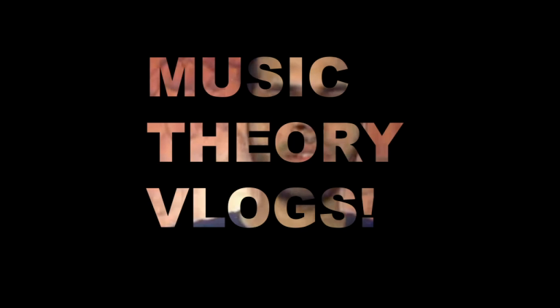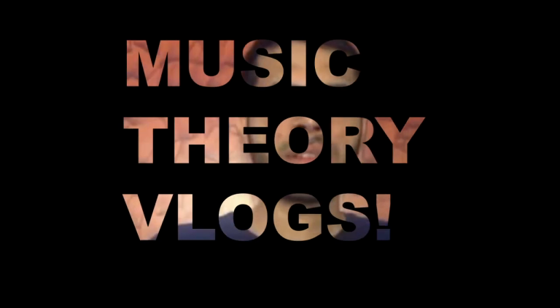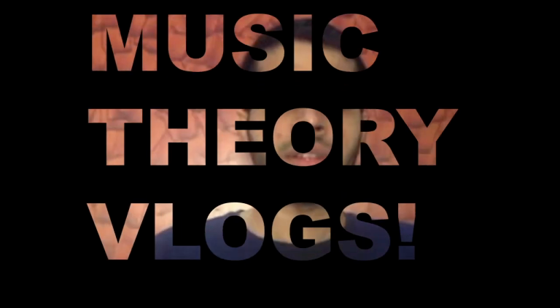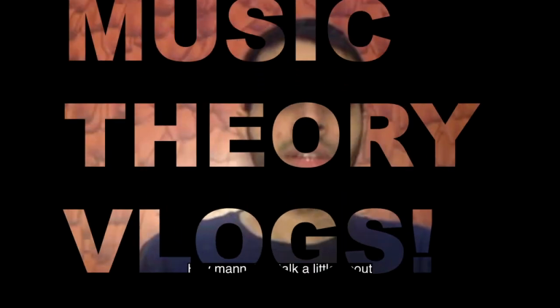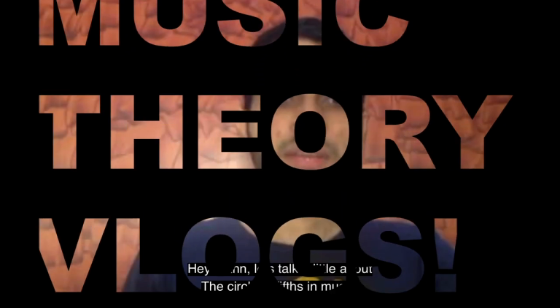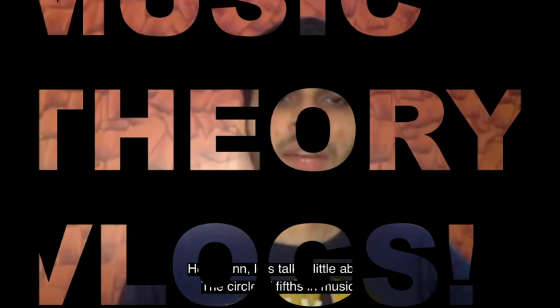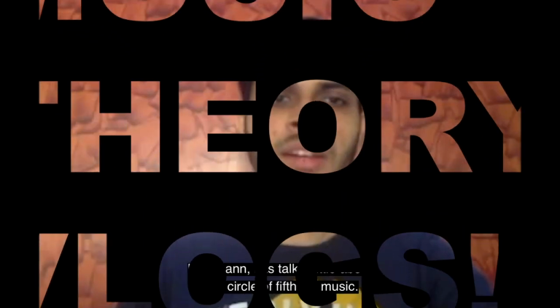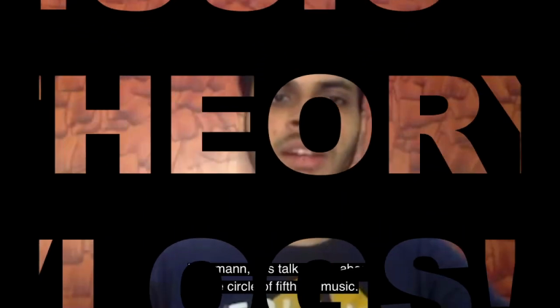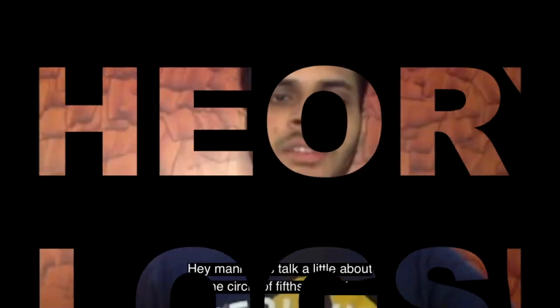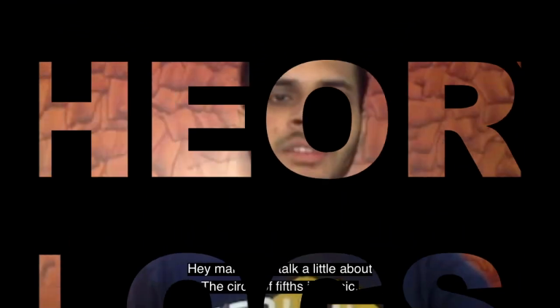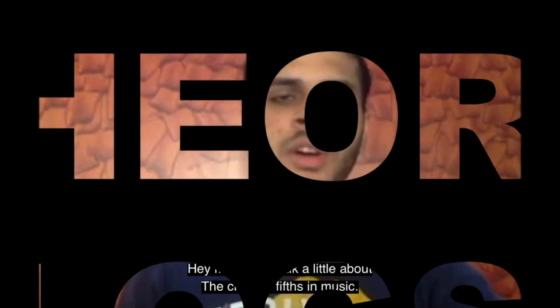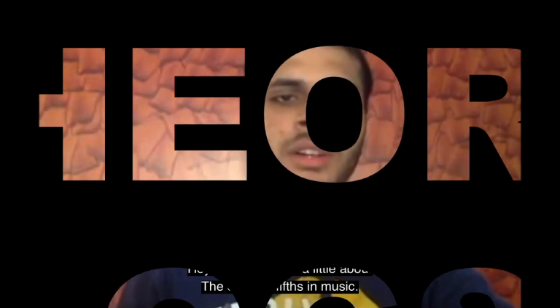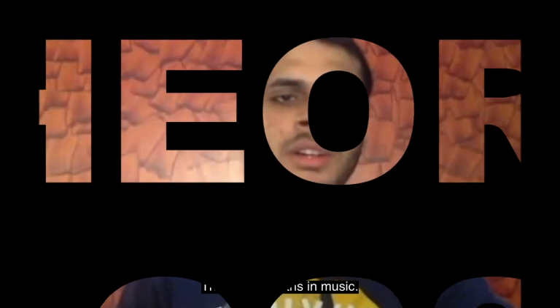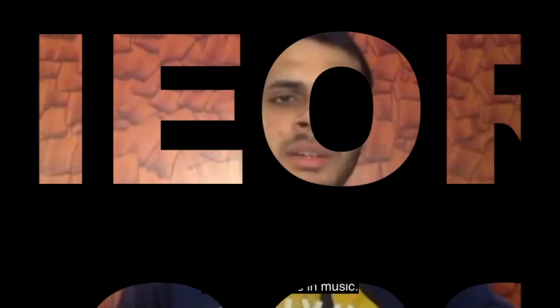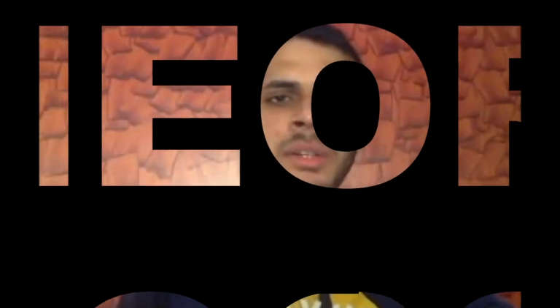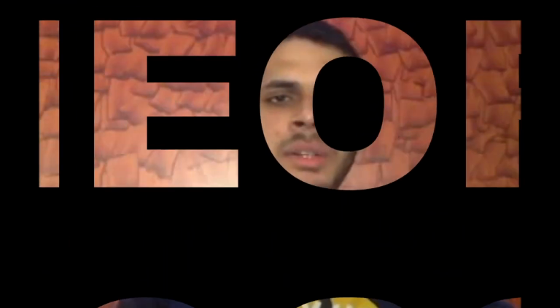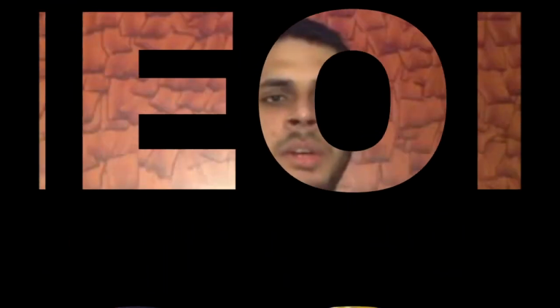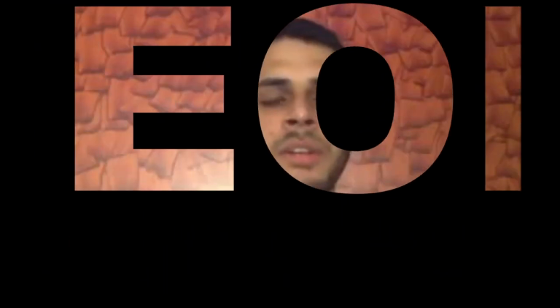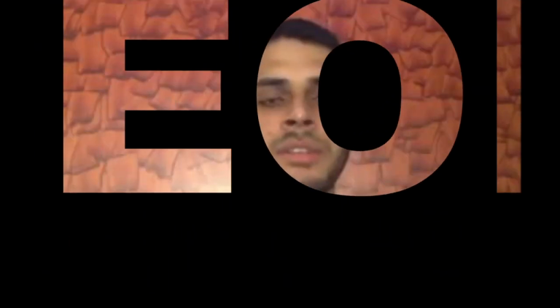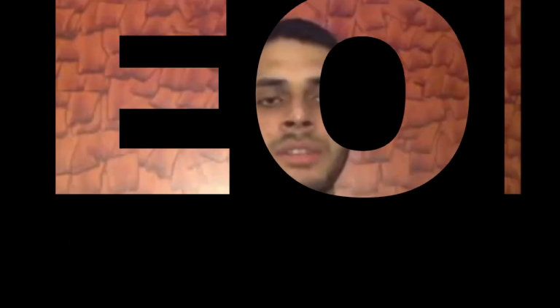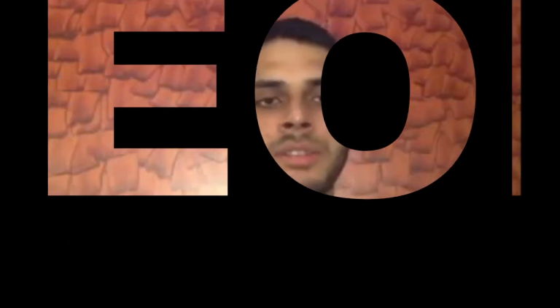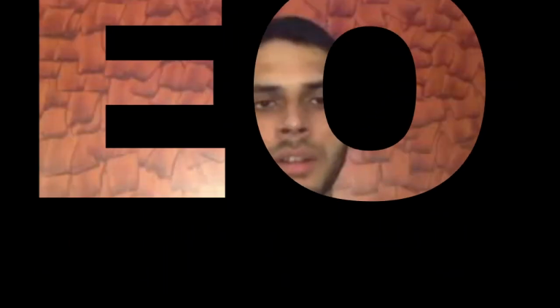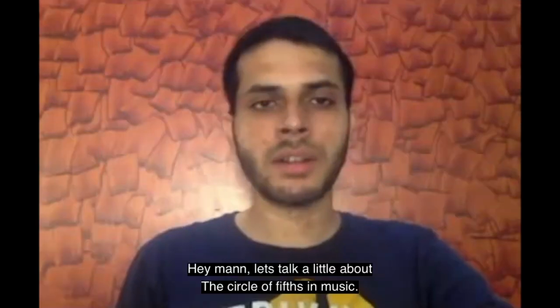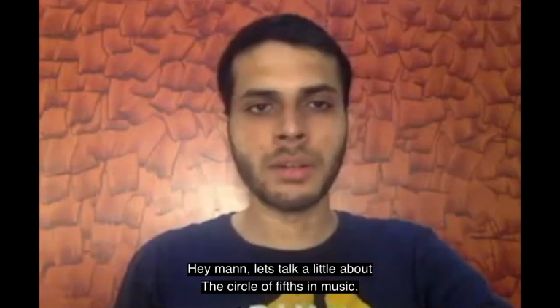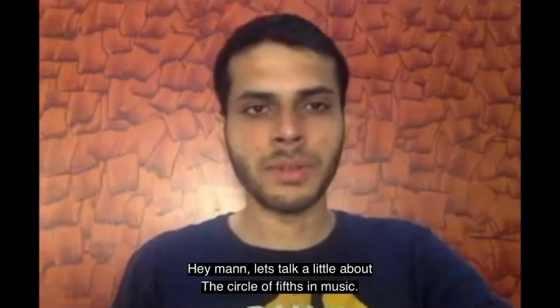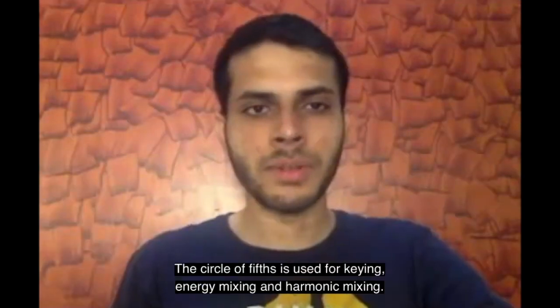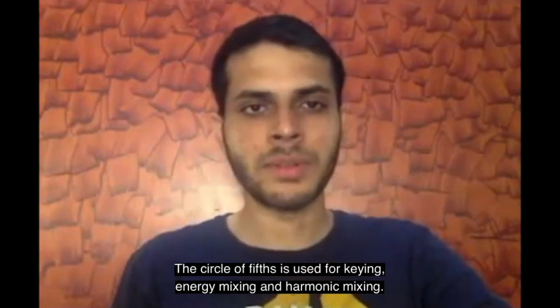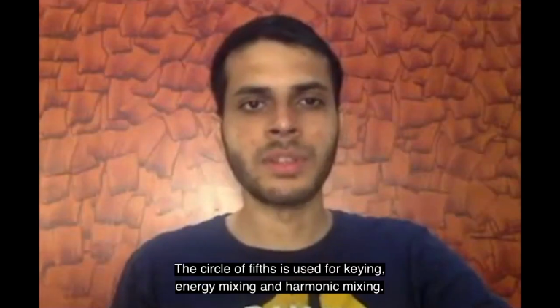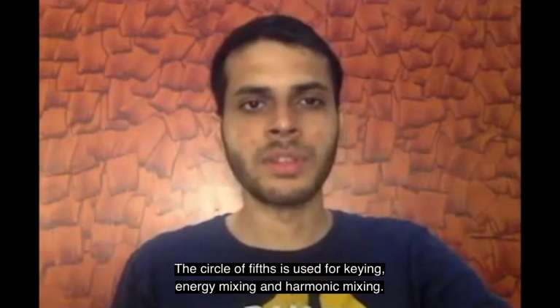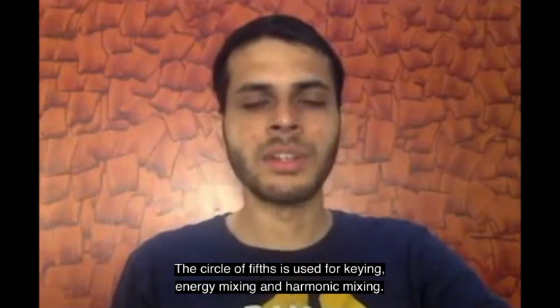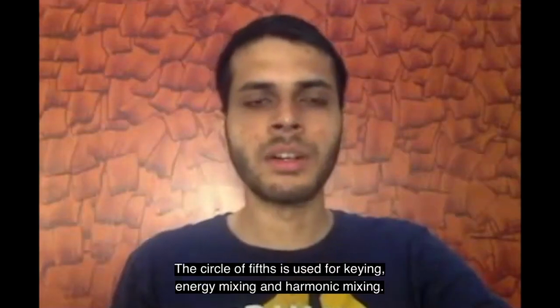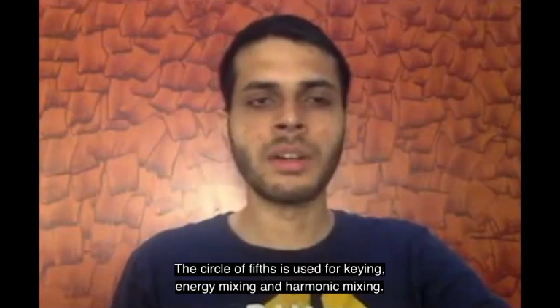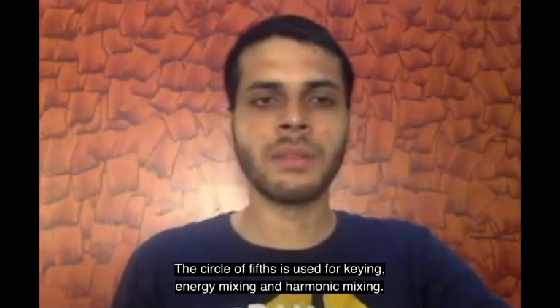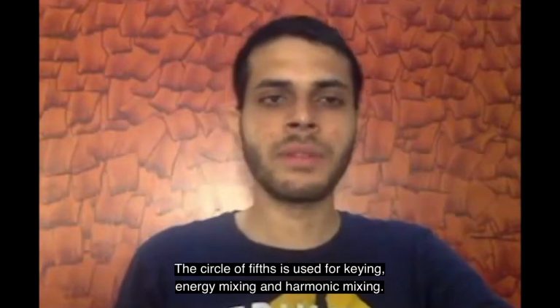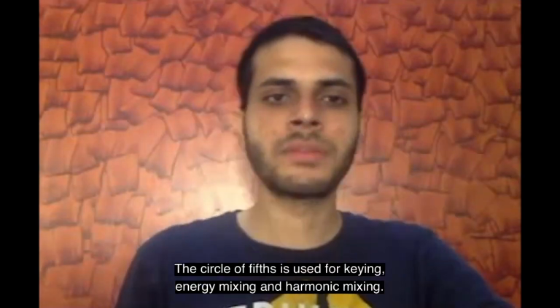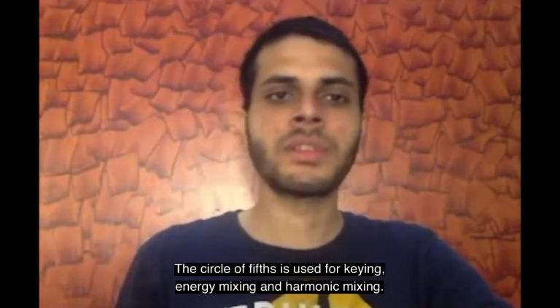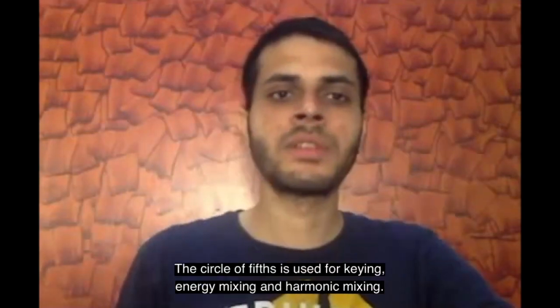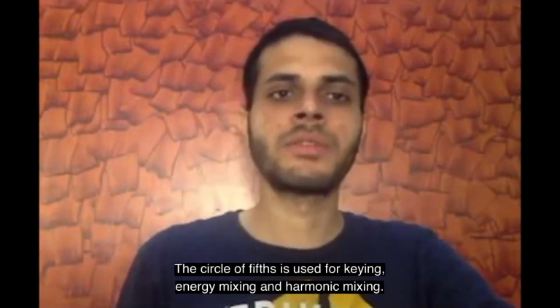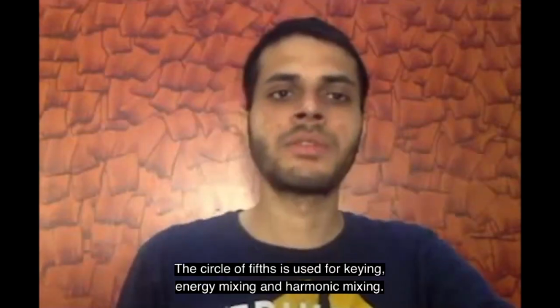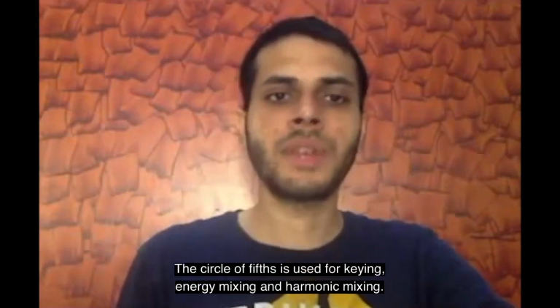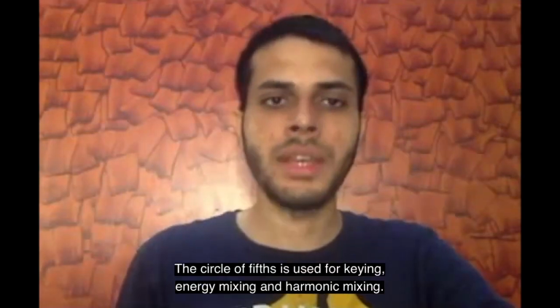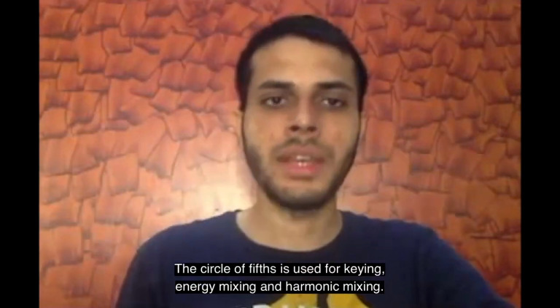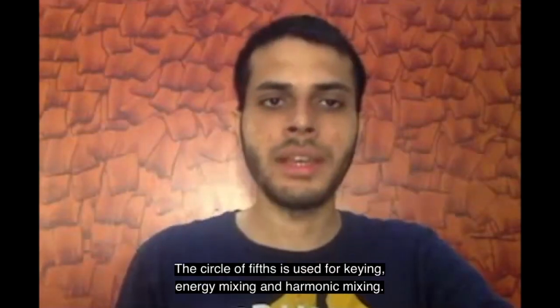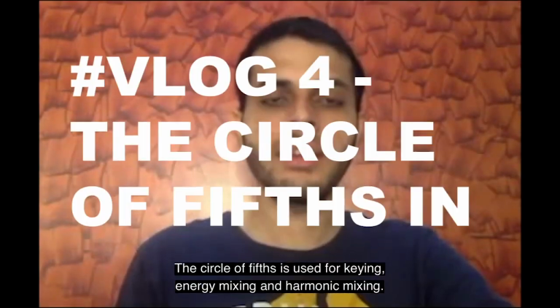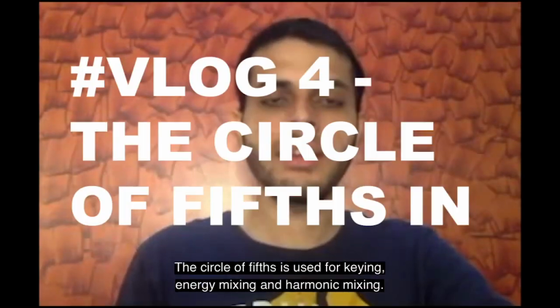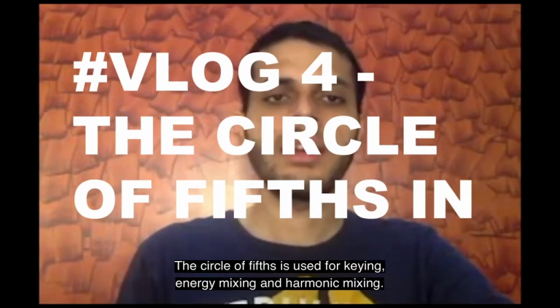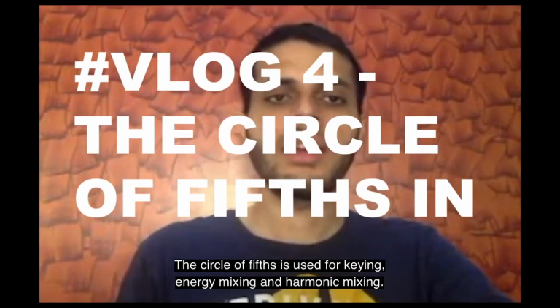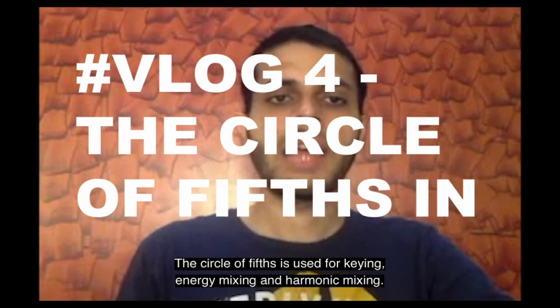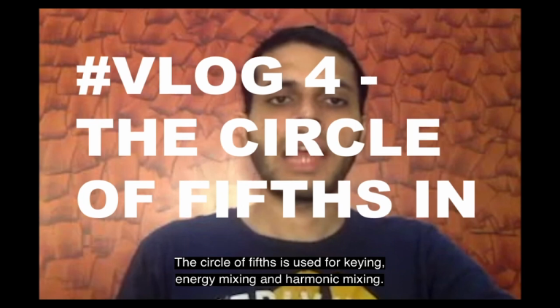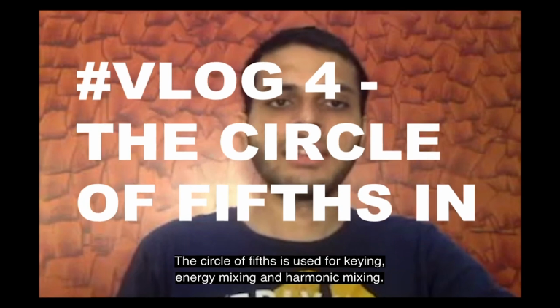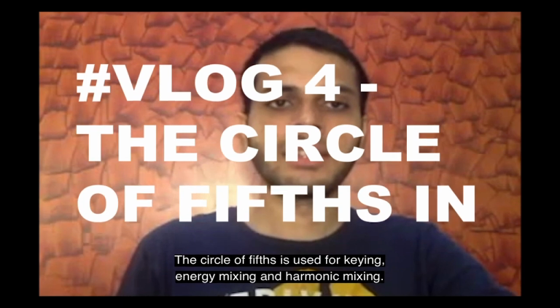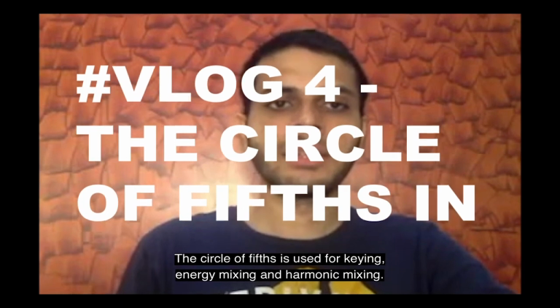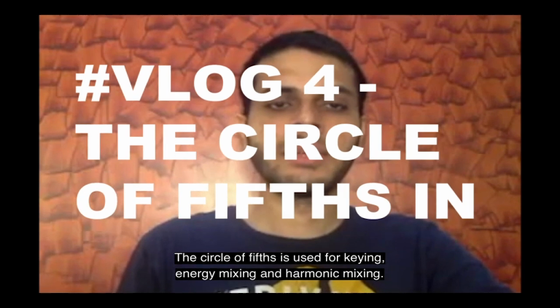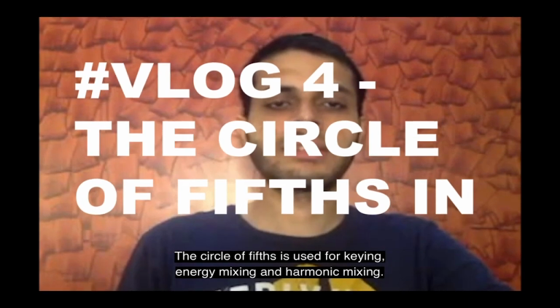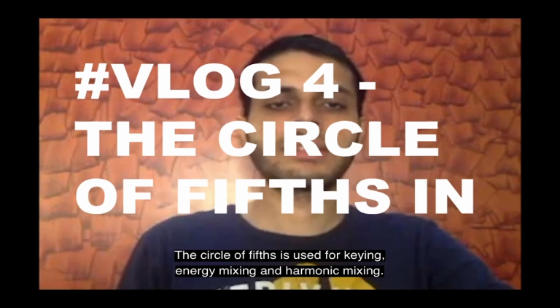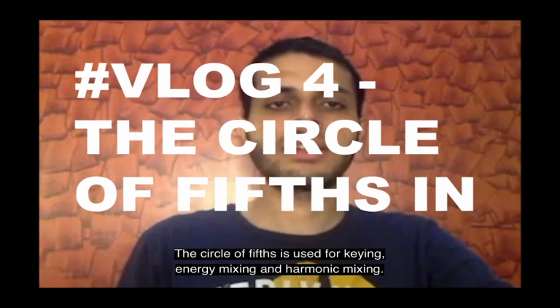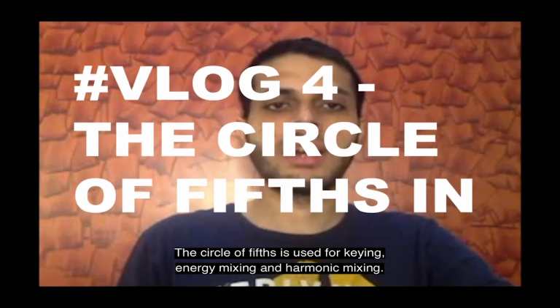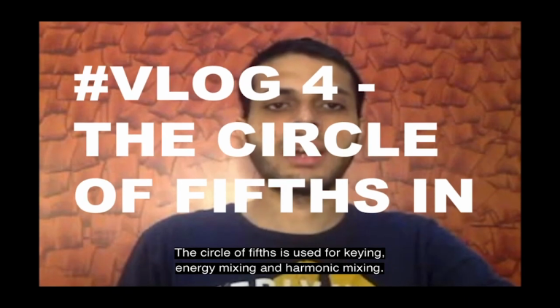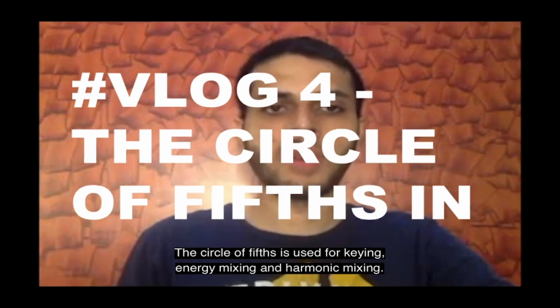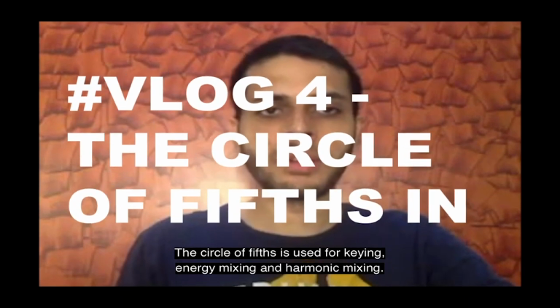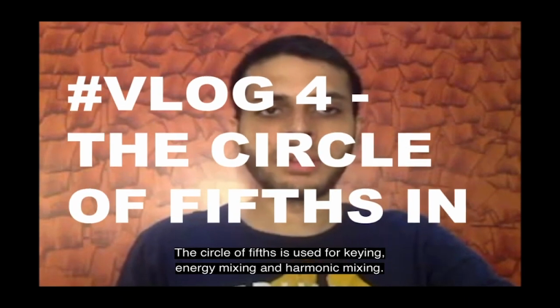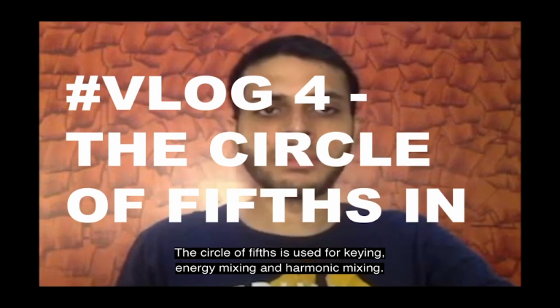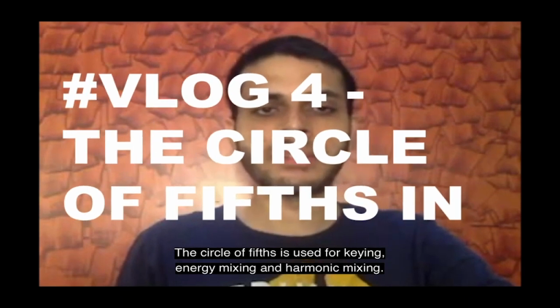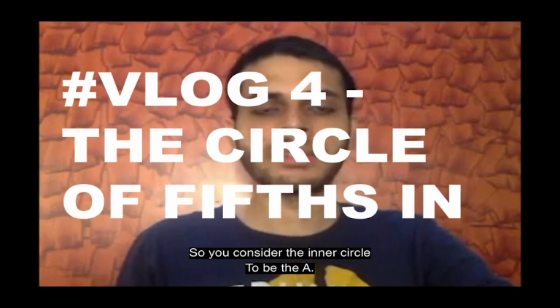Let's talk a little bit about the circular clips. The circular clips are used for keying, energy mixing, and harmonic mixing.